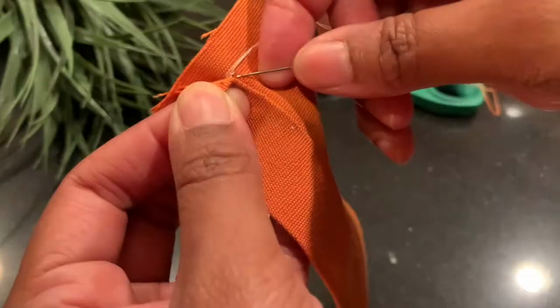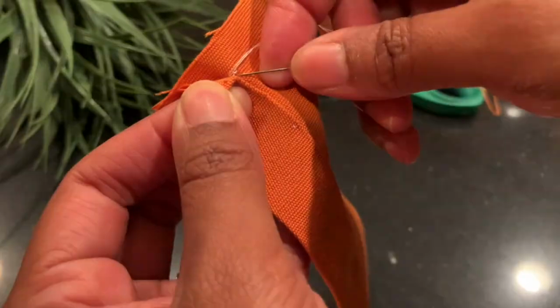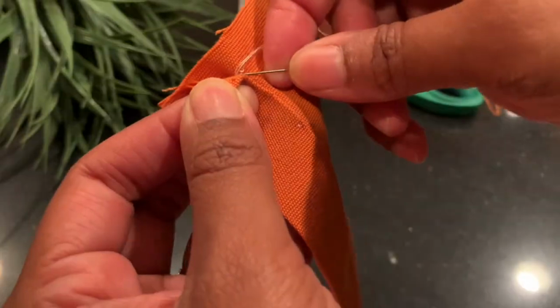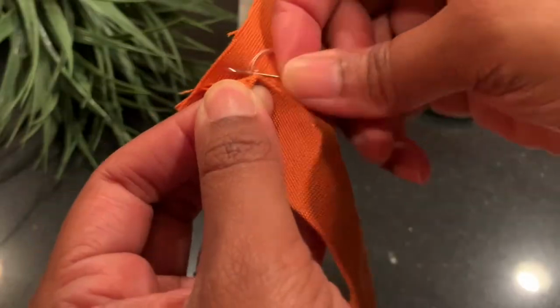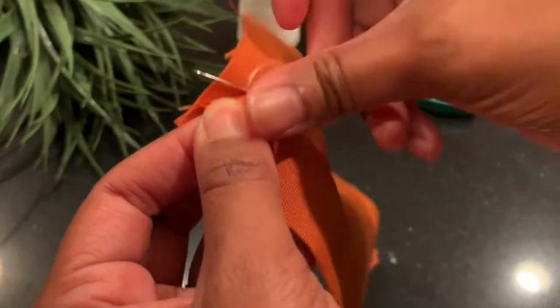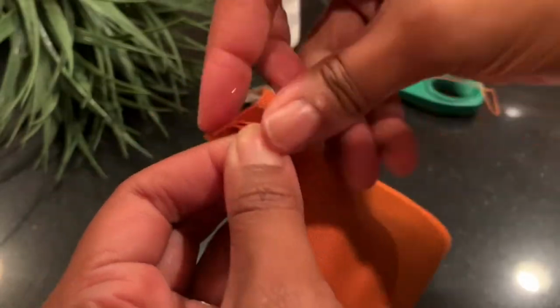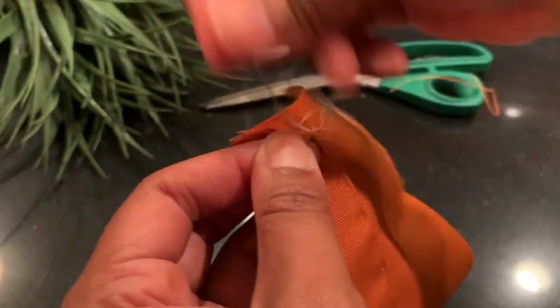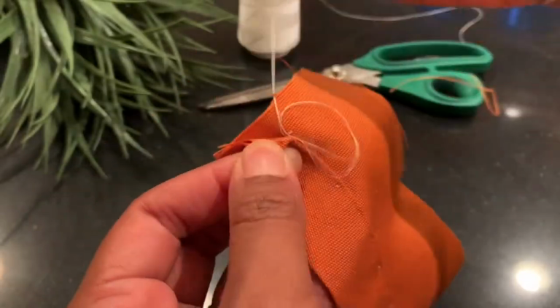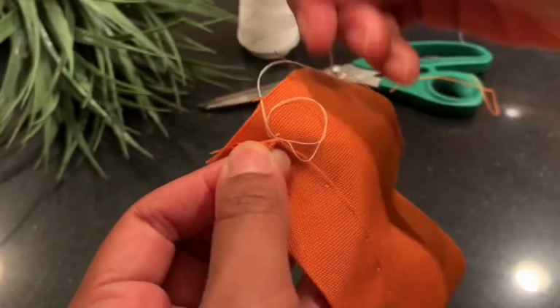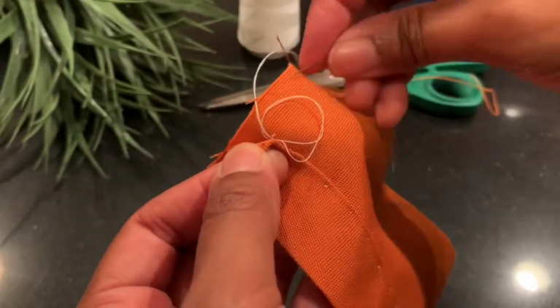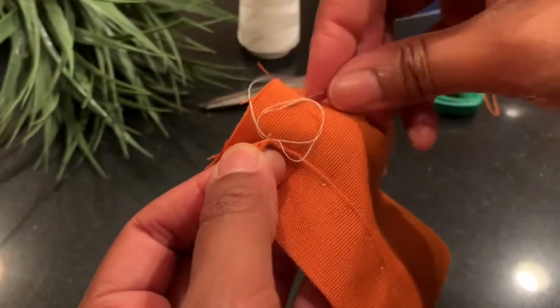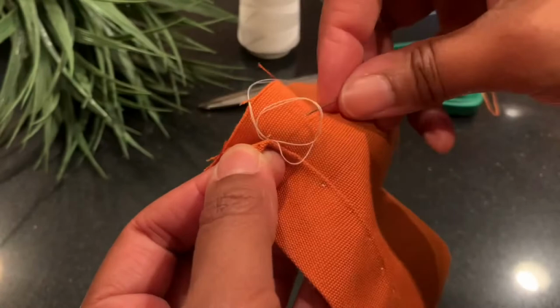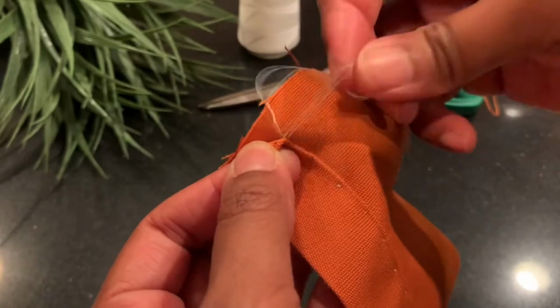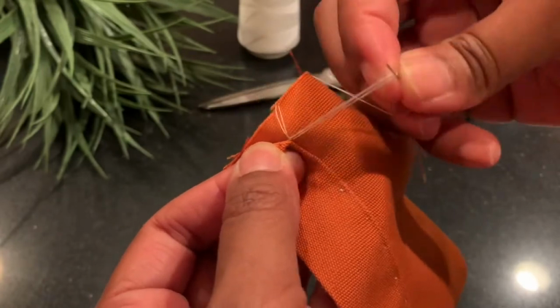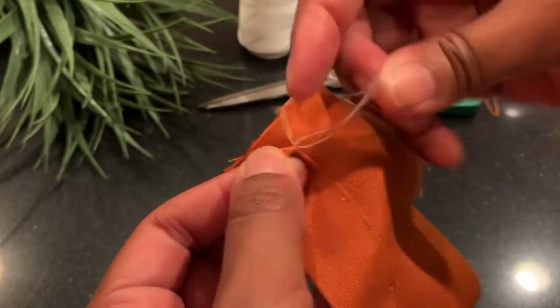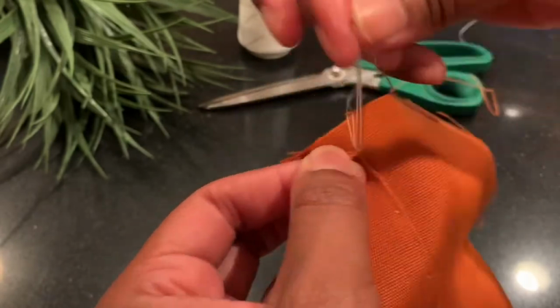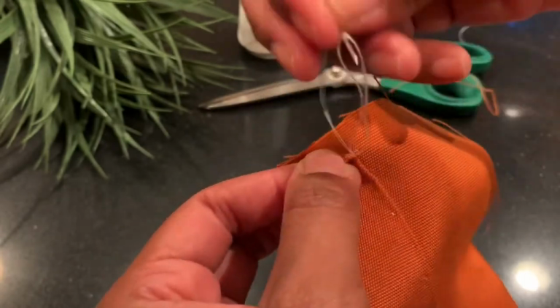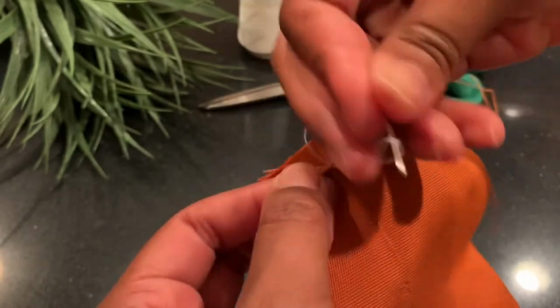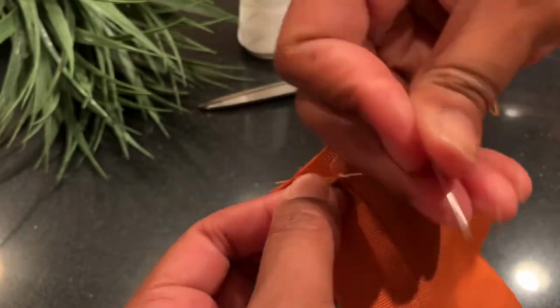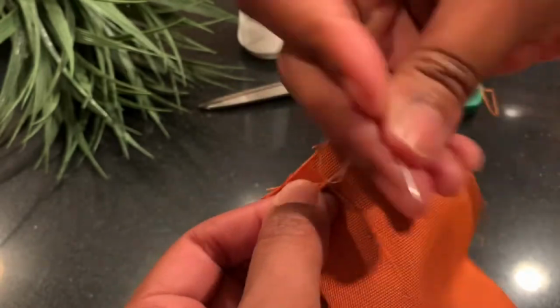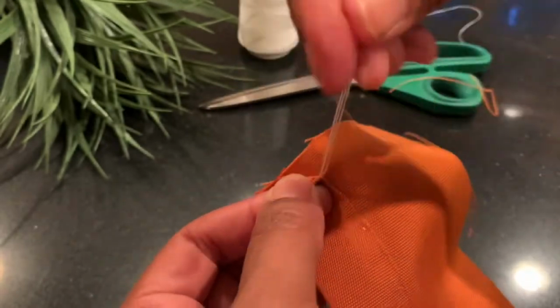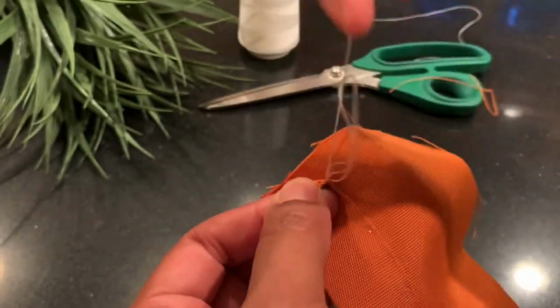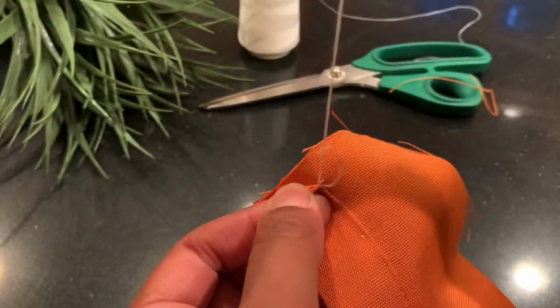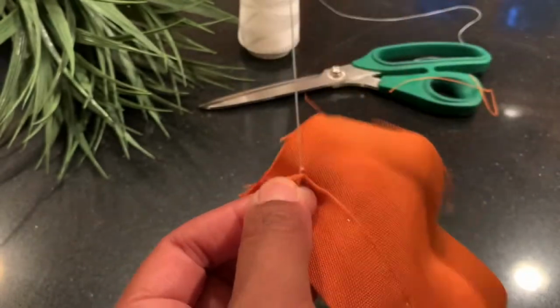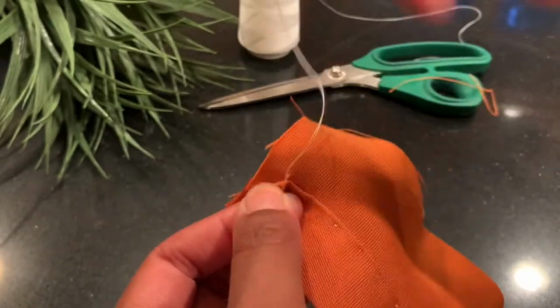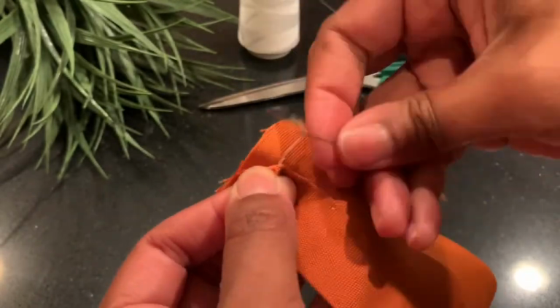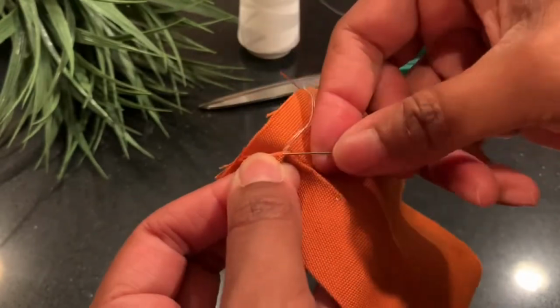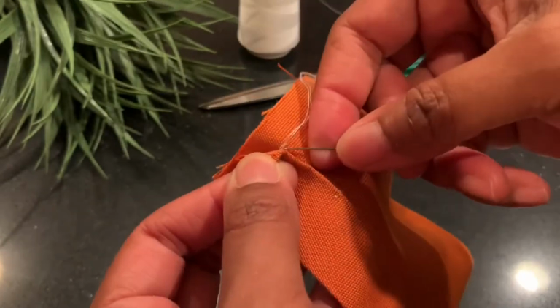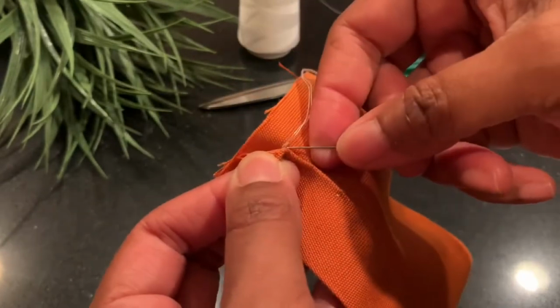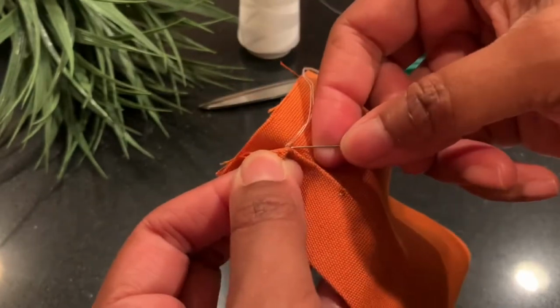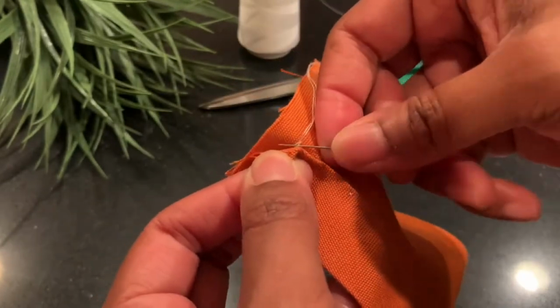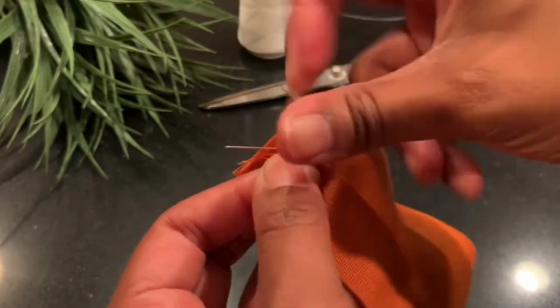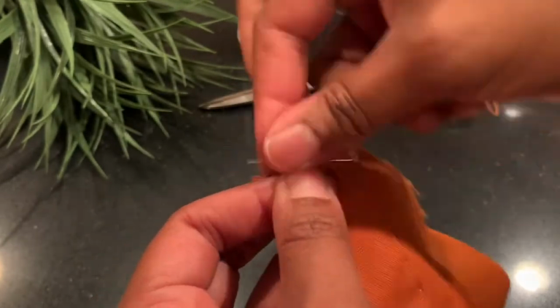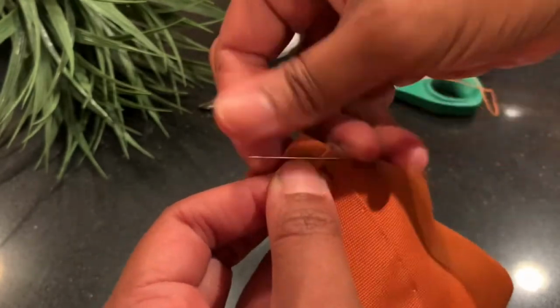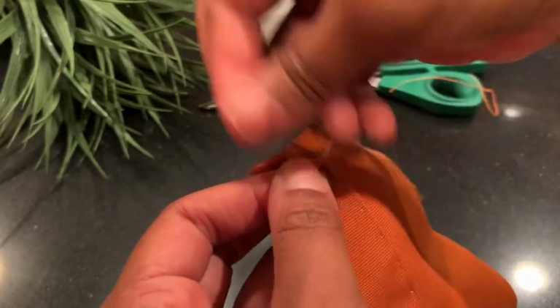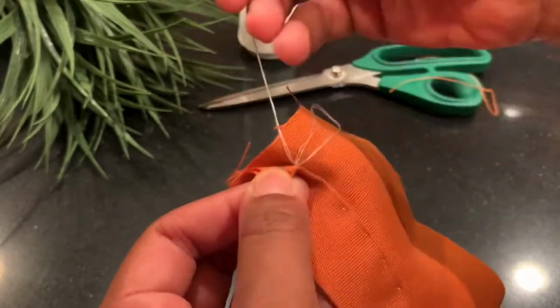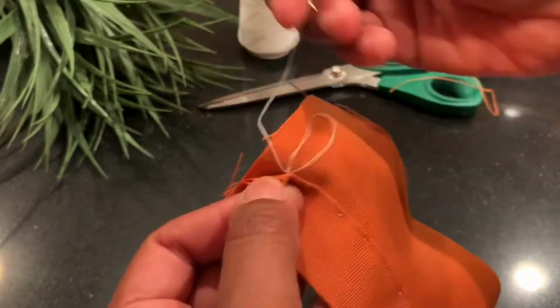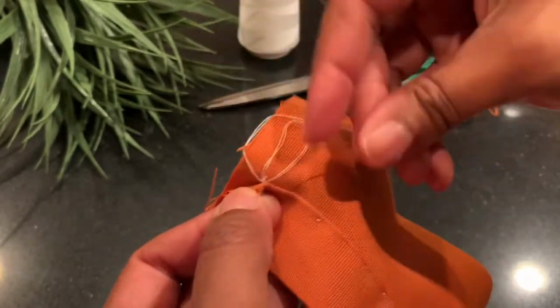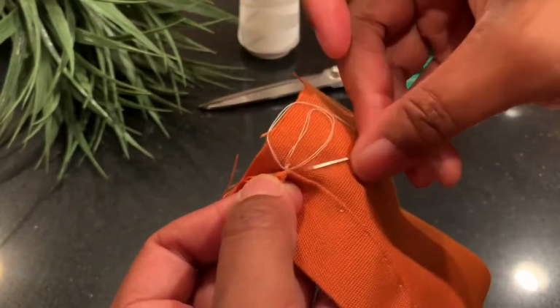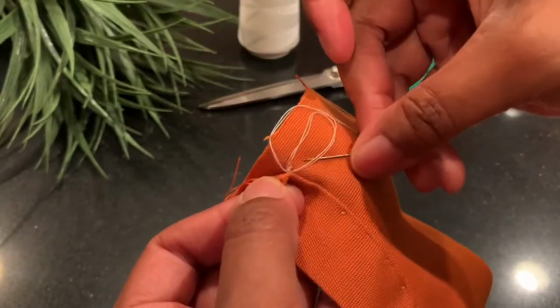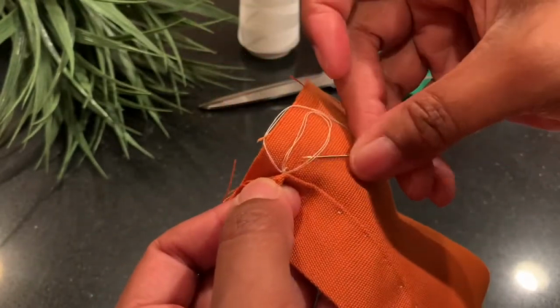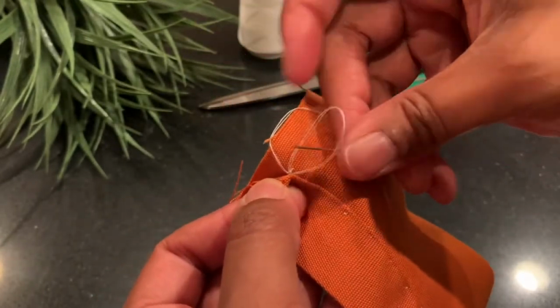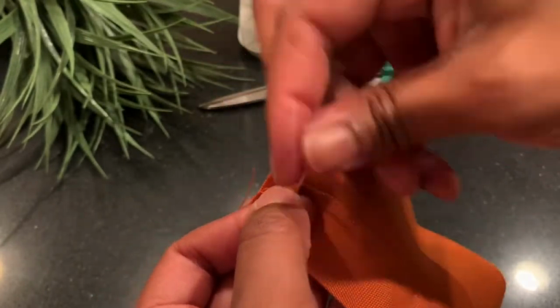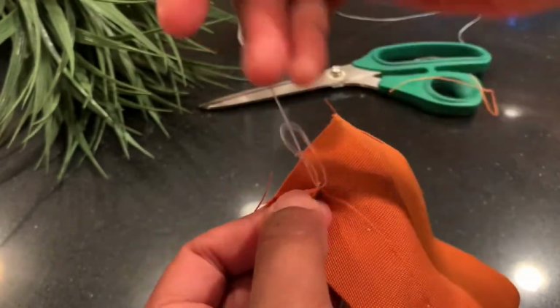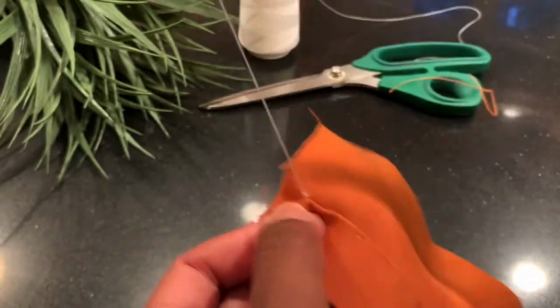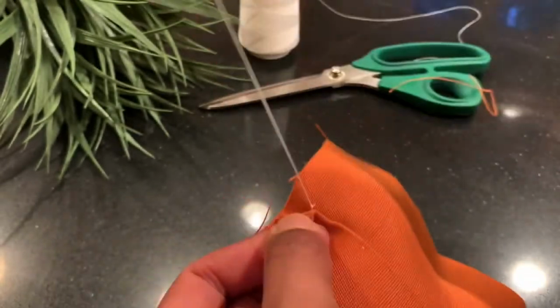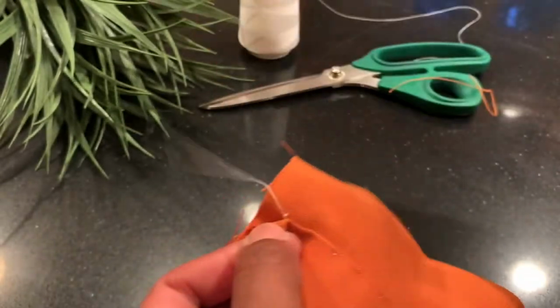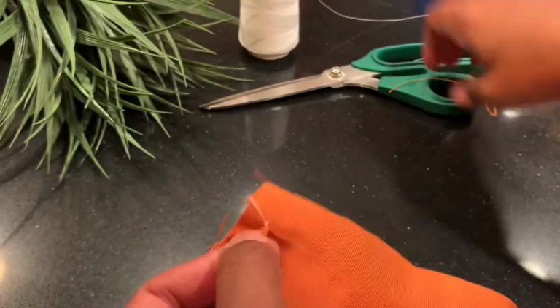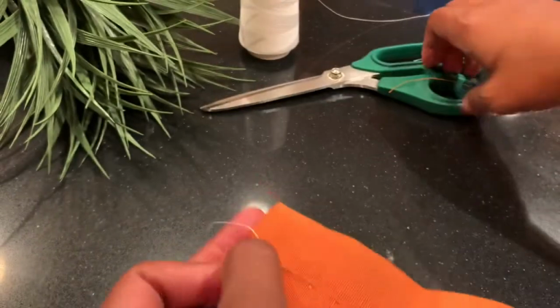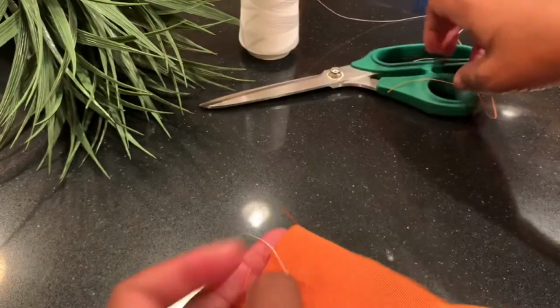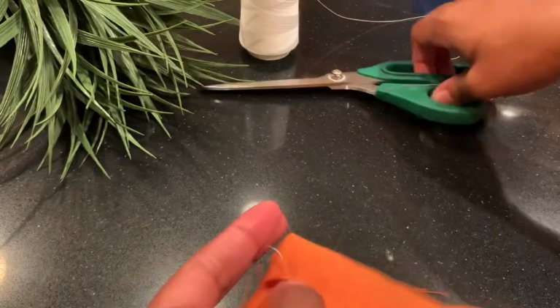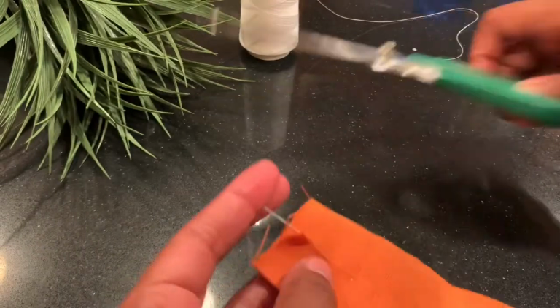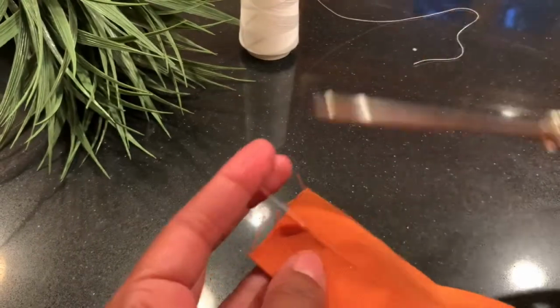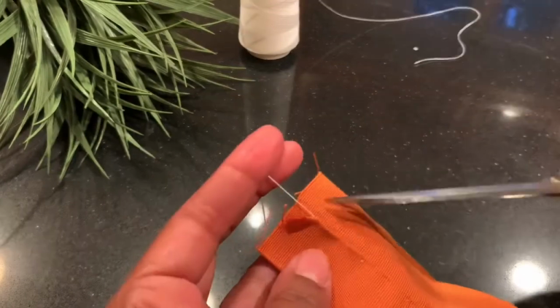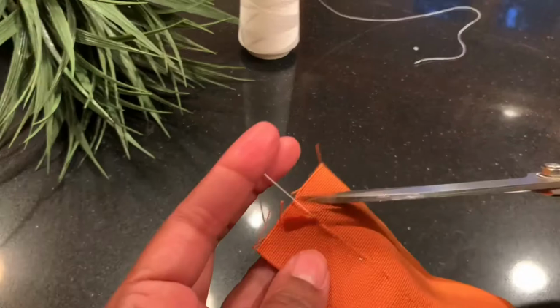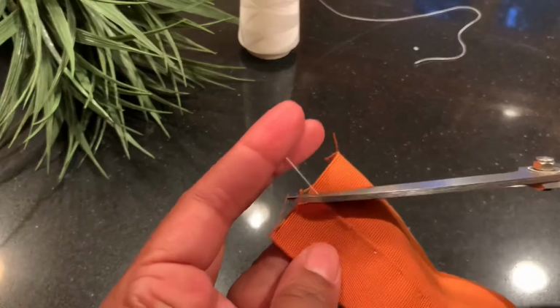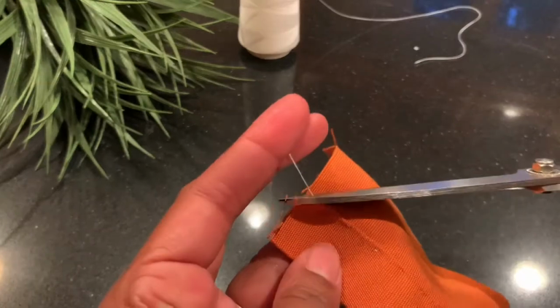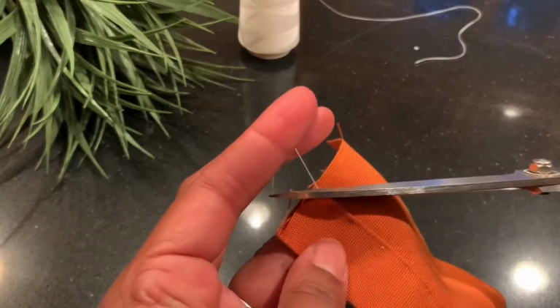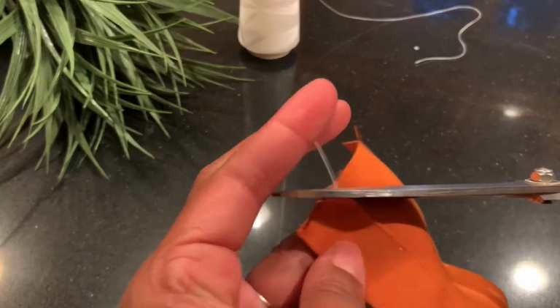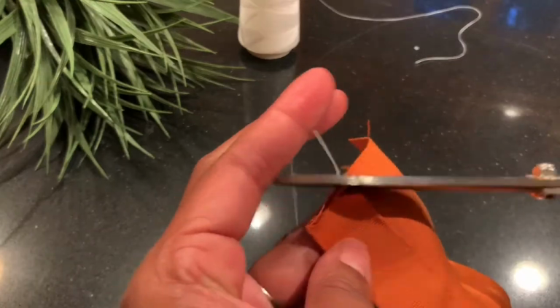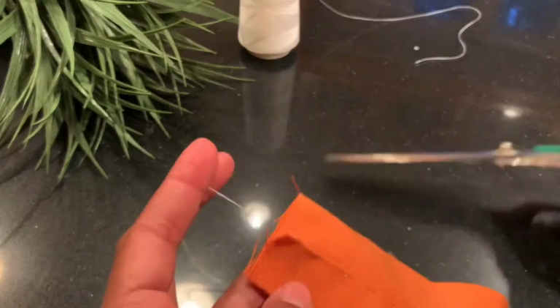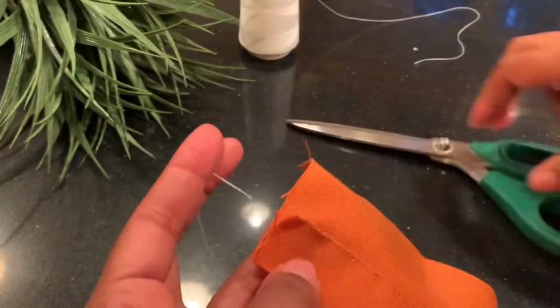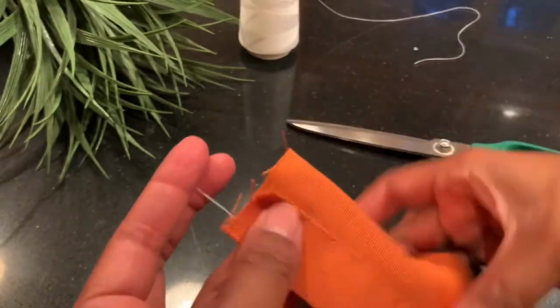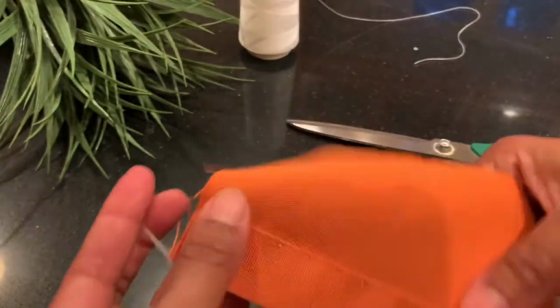When we come to a stopping point, we tie a knot in our thread. We always double that knot and clip our thread.